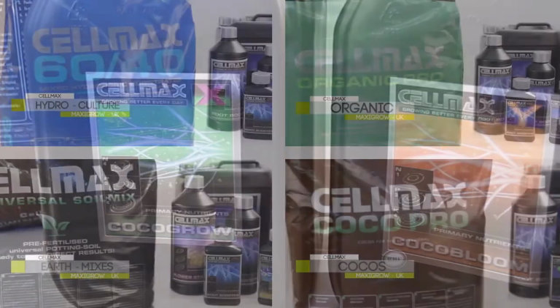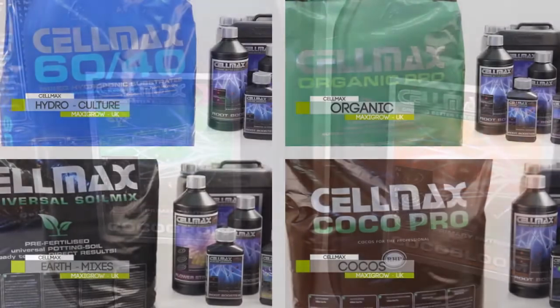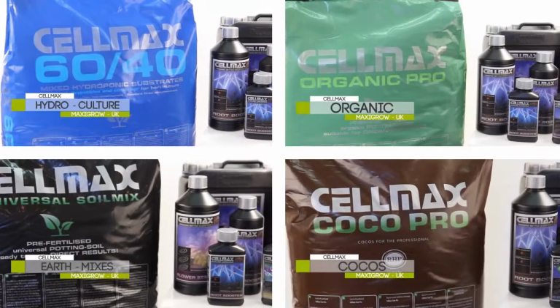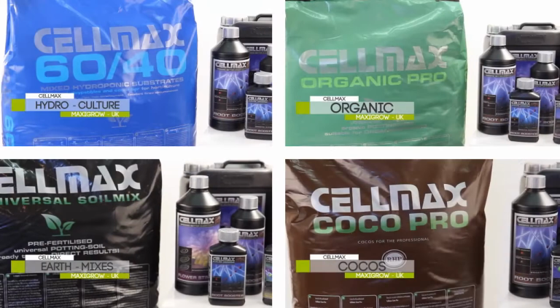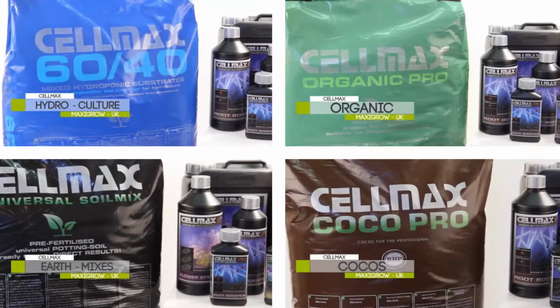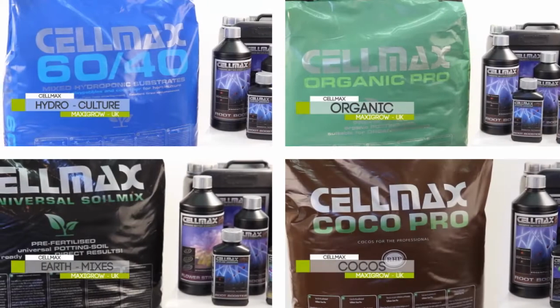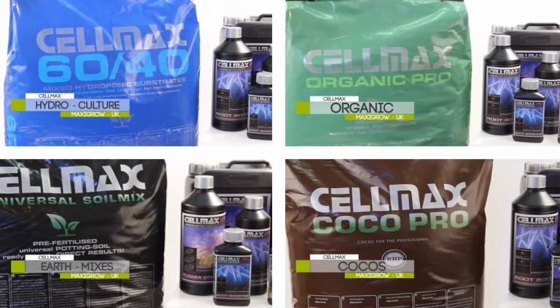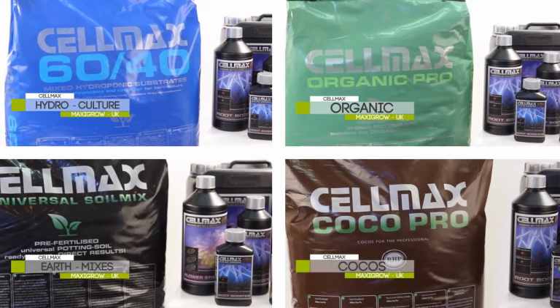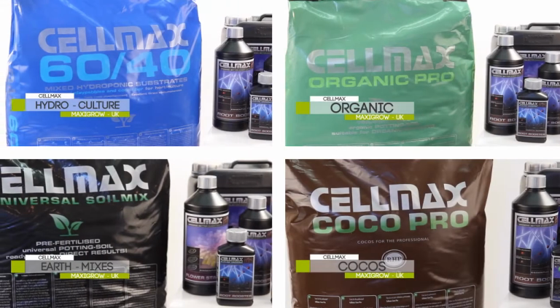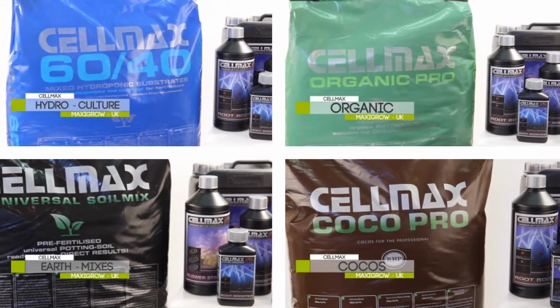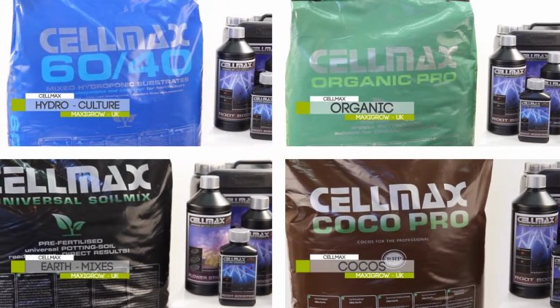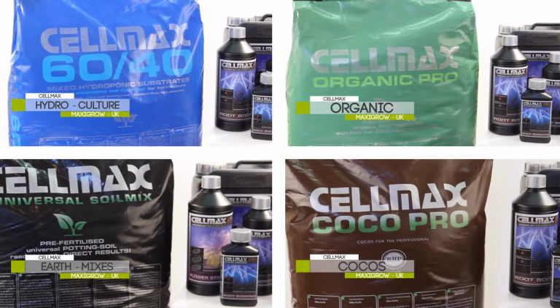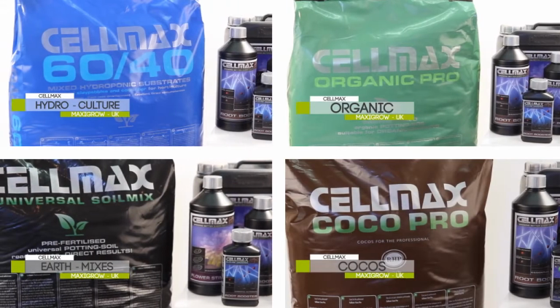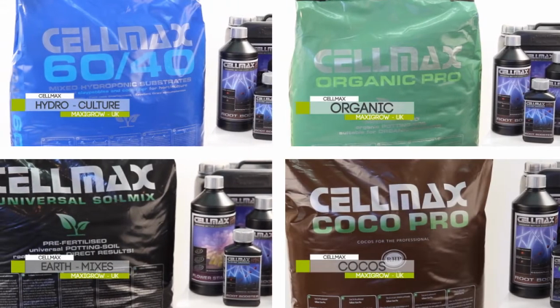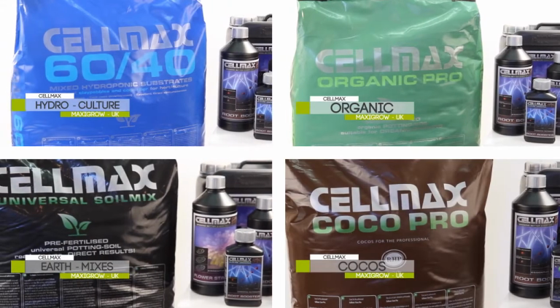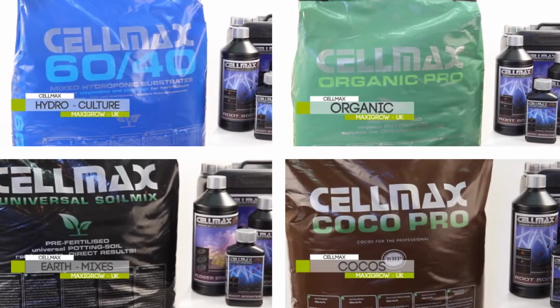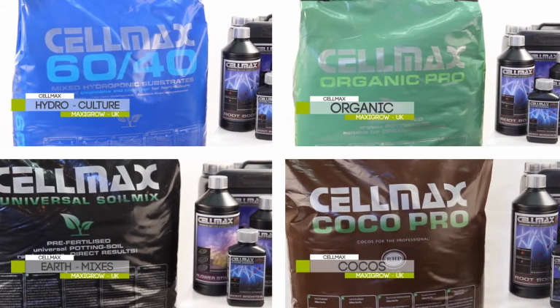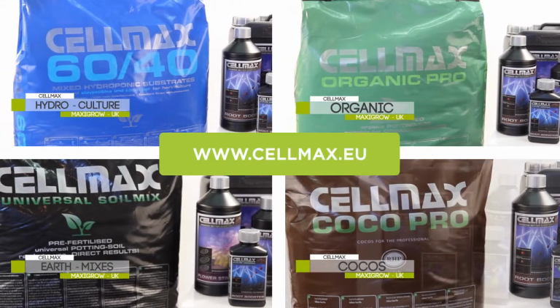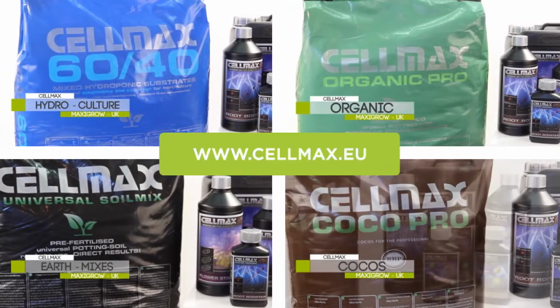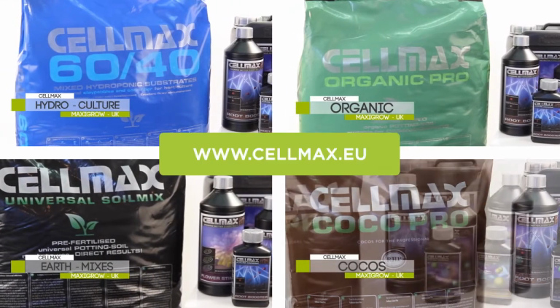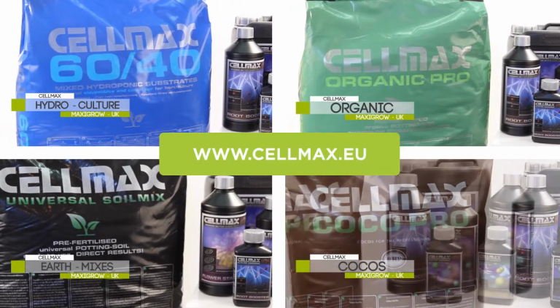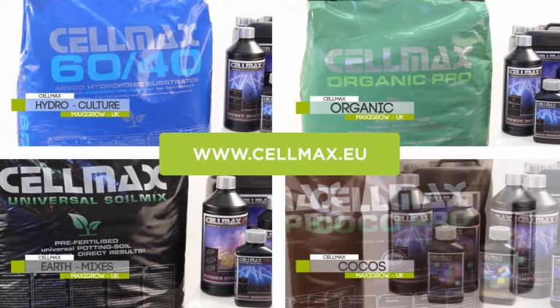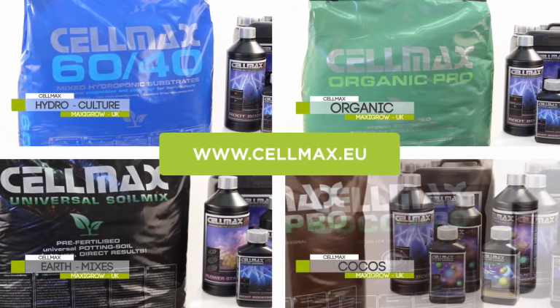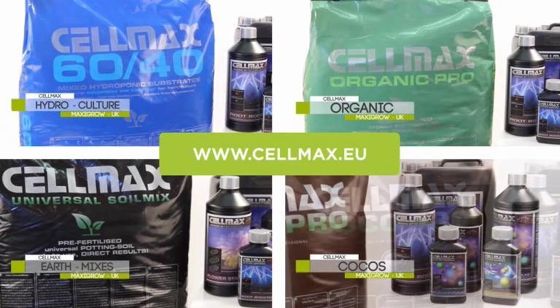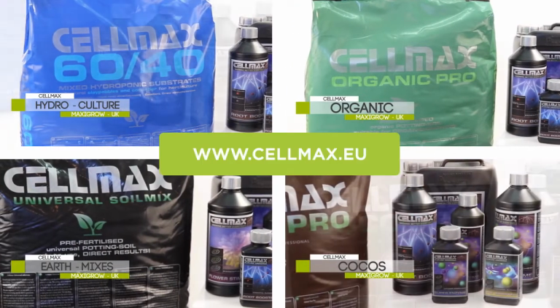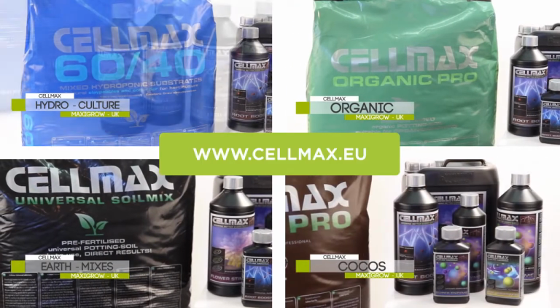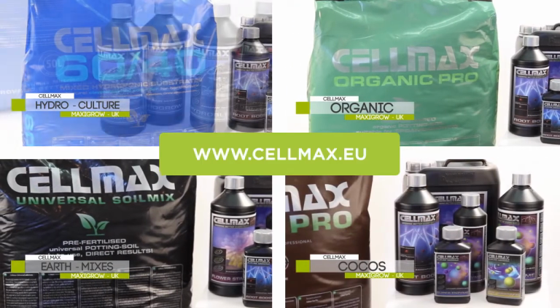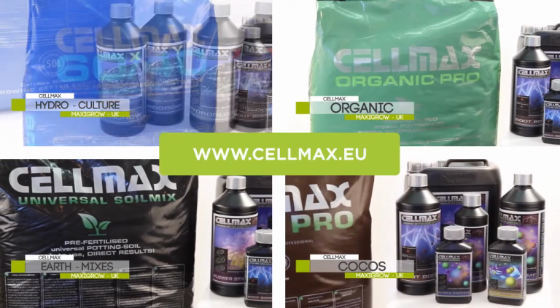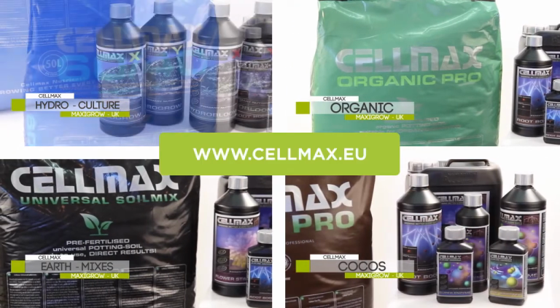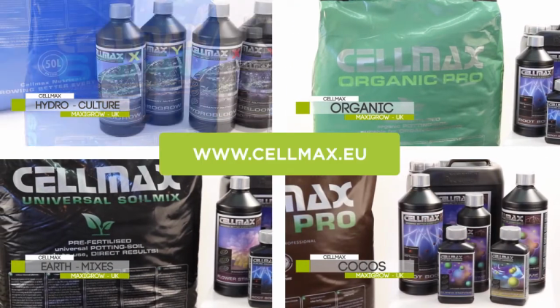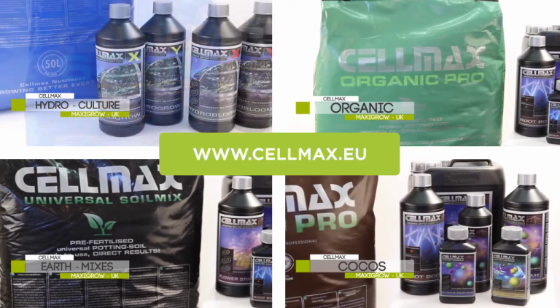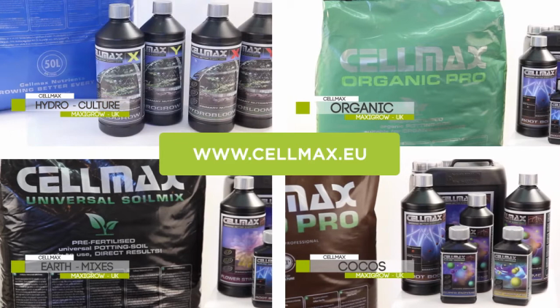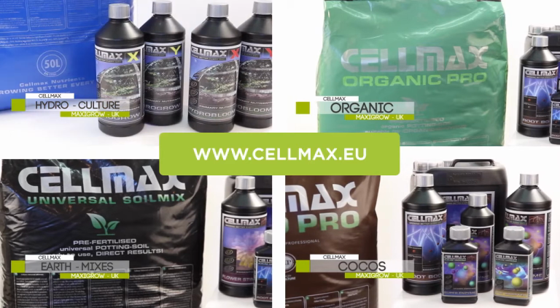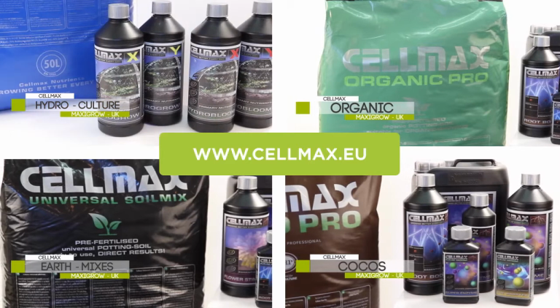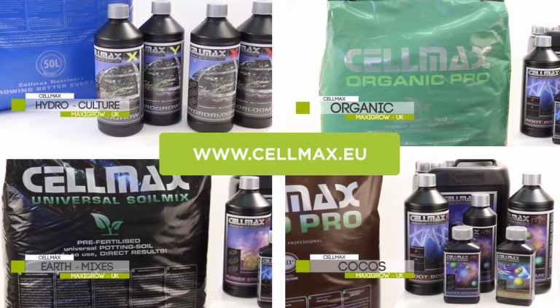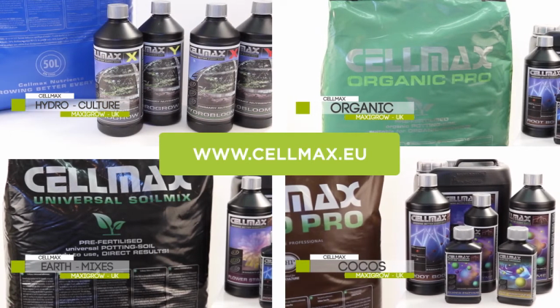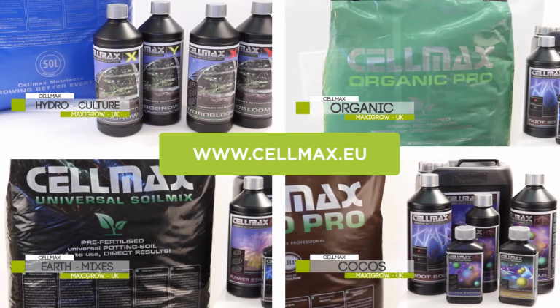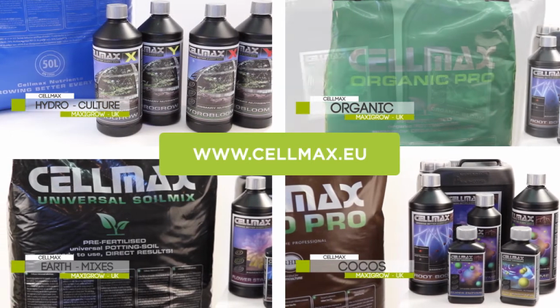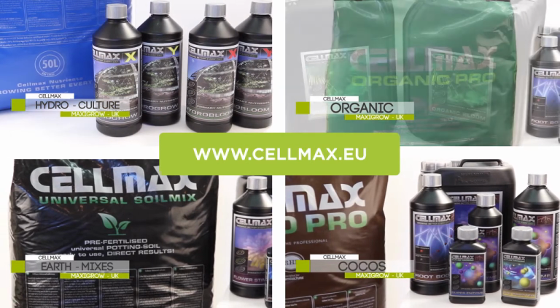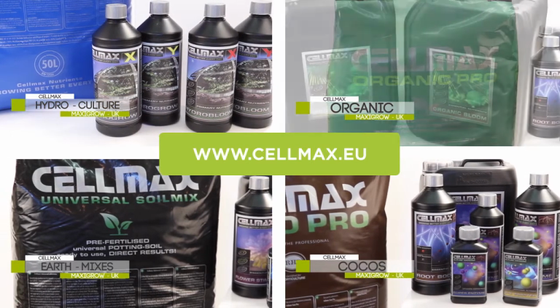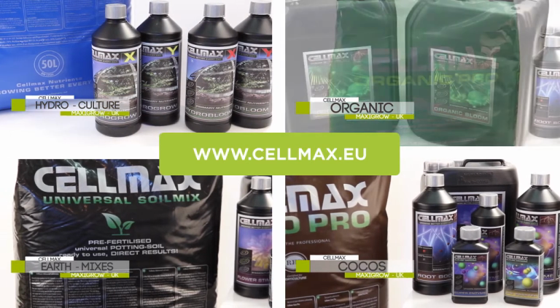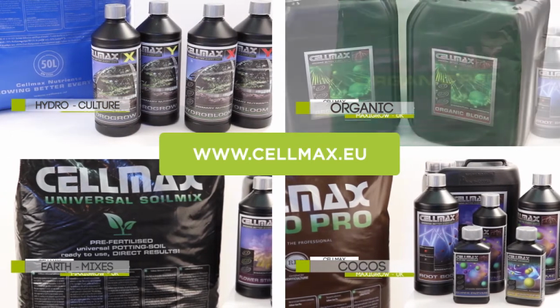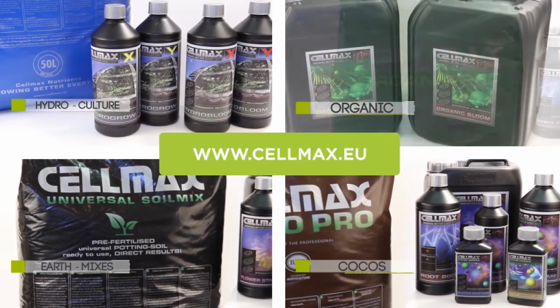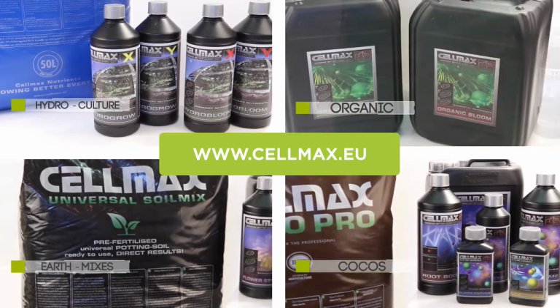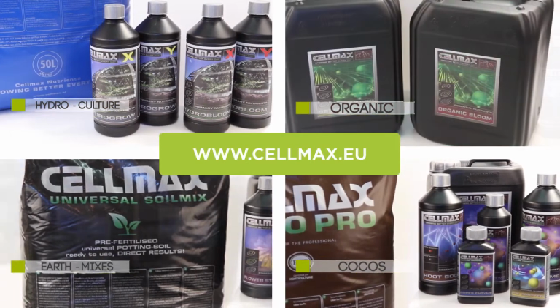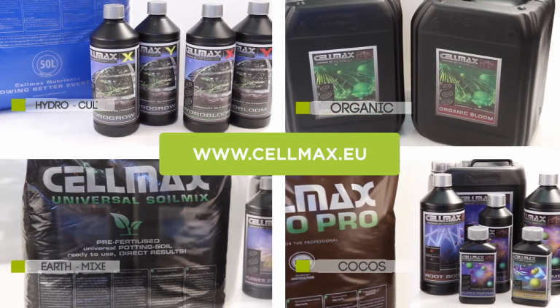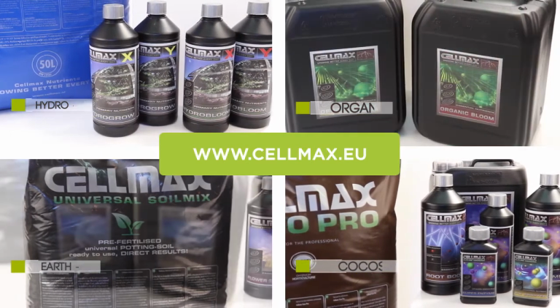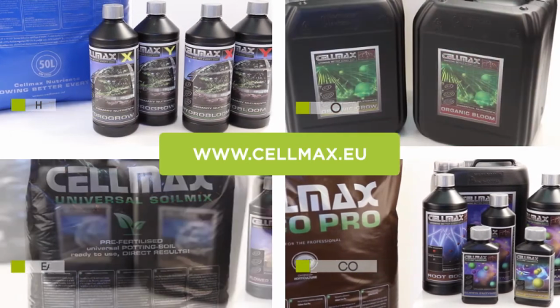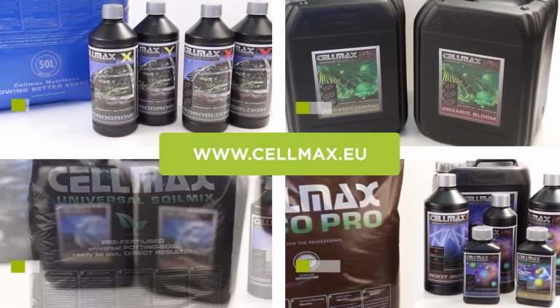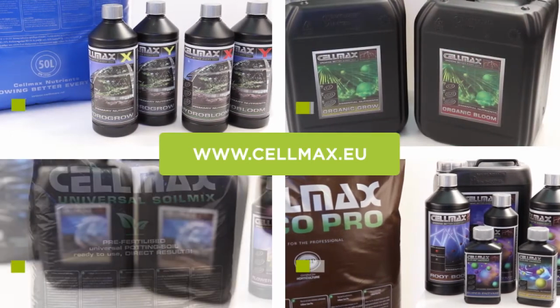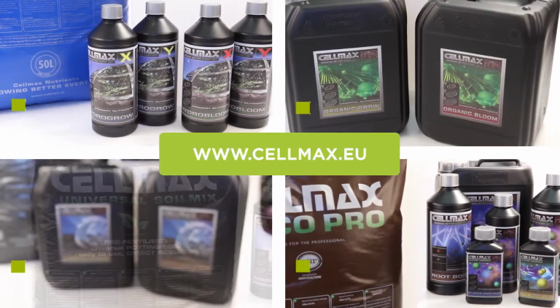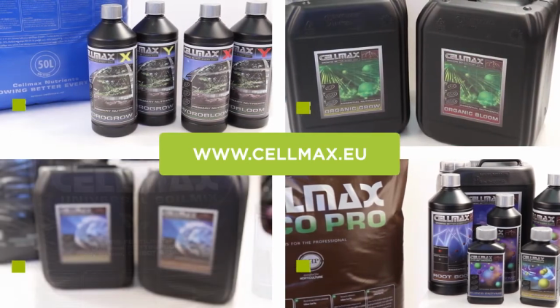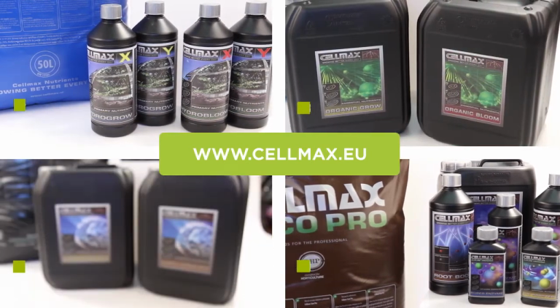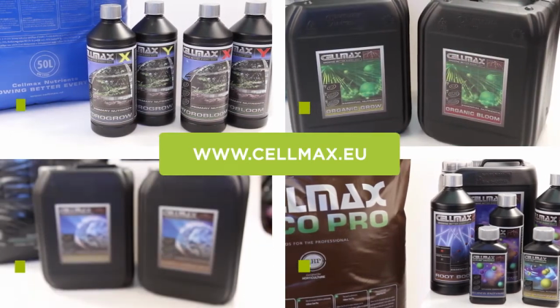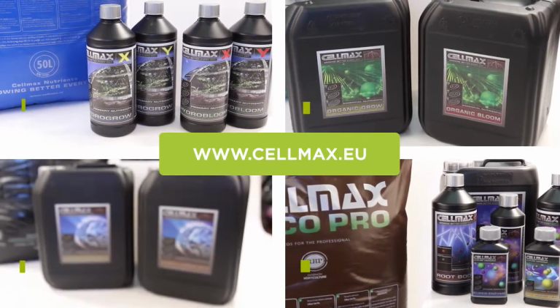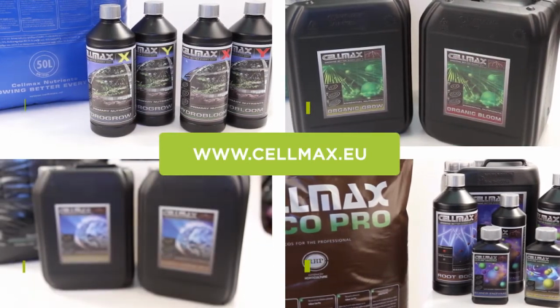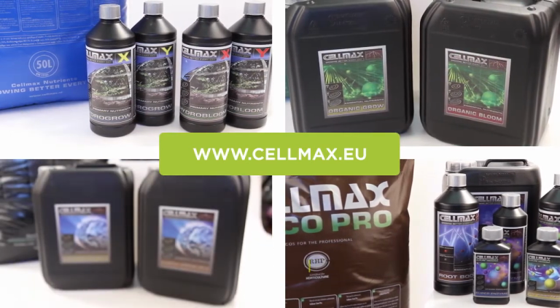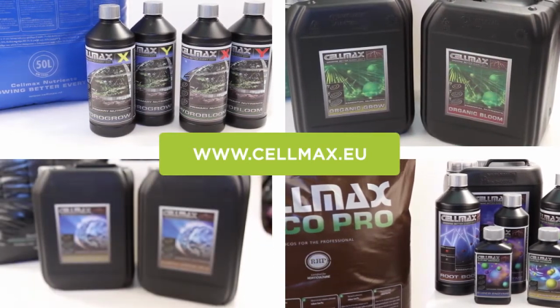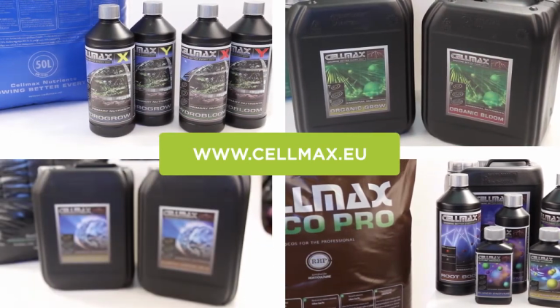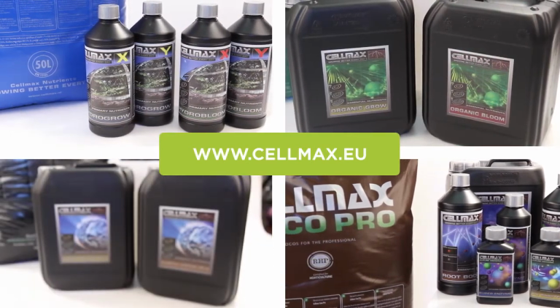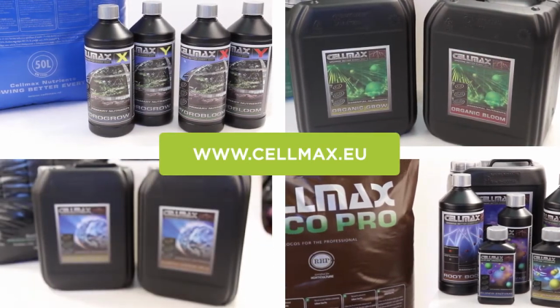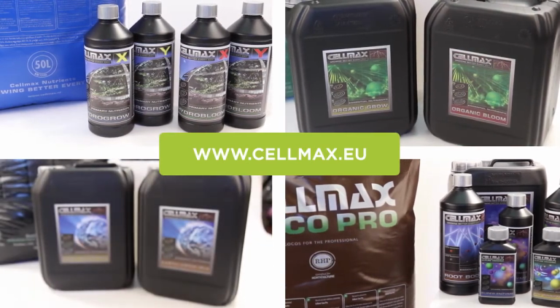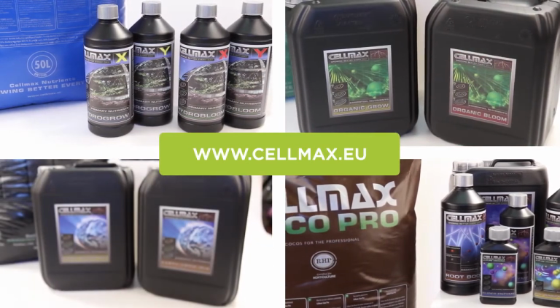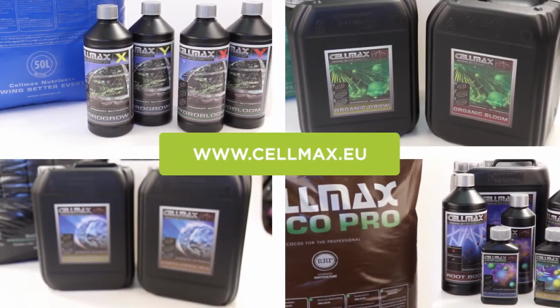For more information, visit the Selmax website at www.selmax.eu.